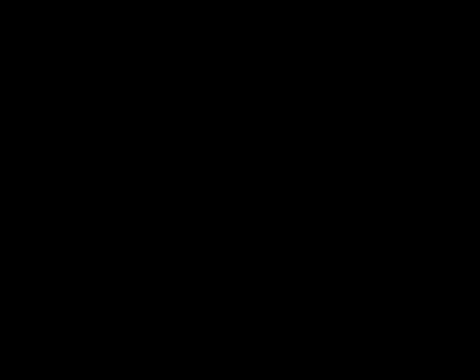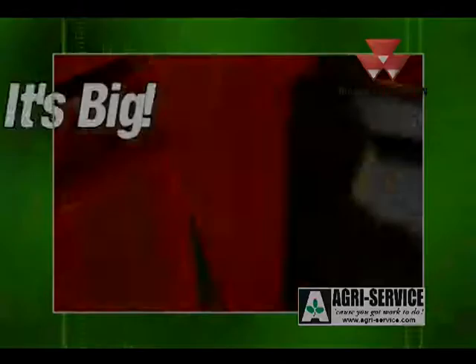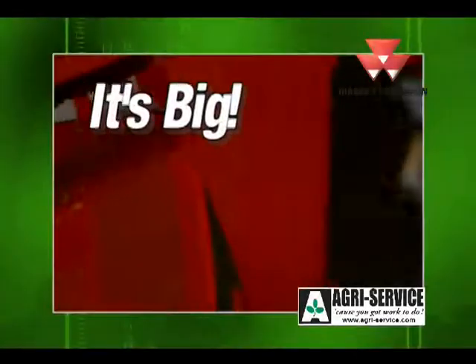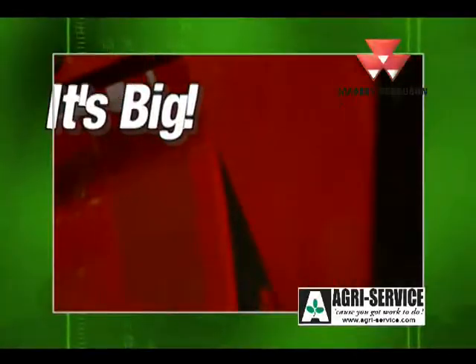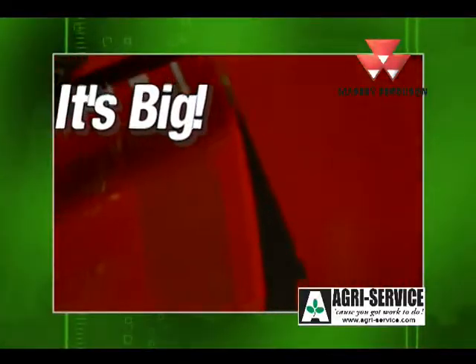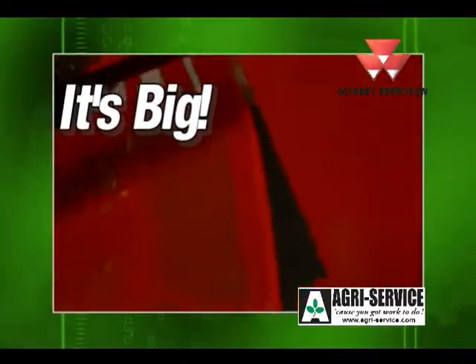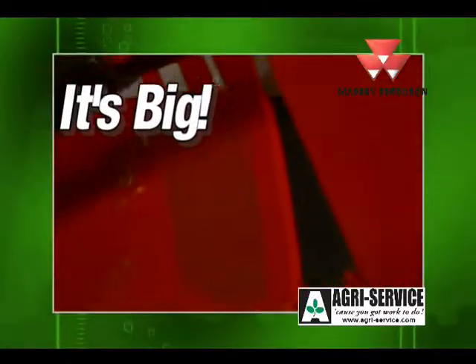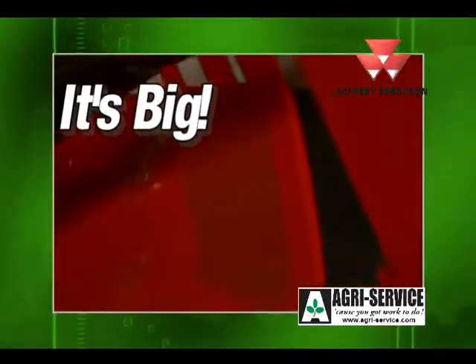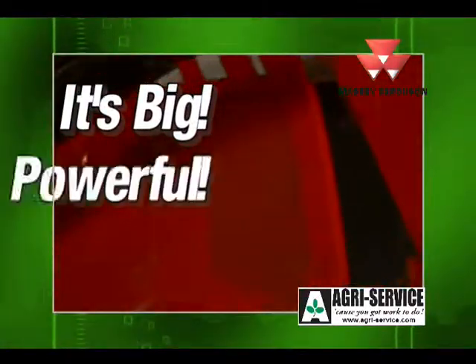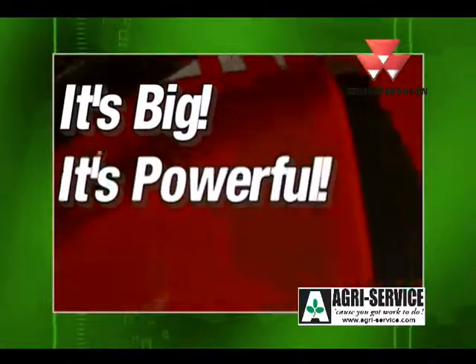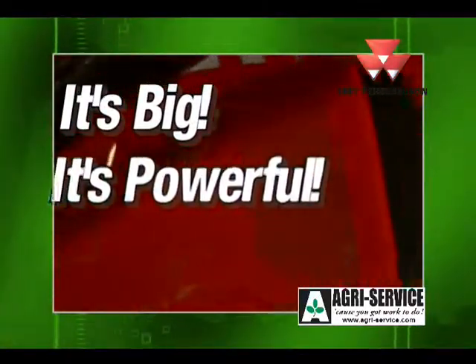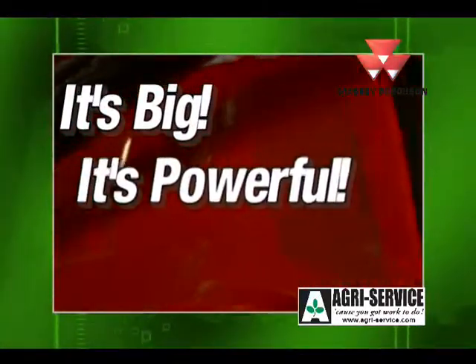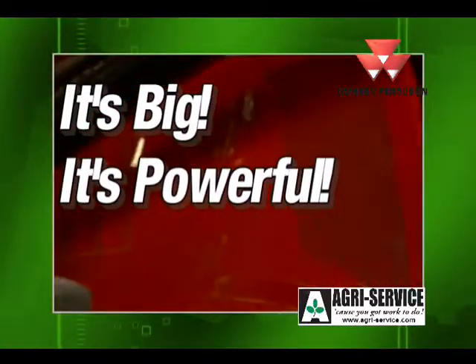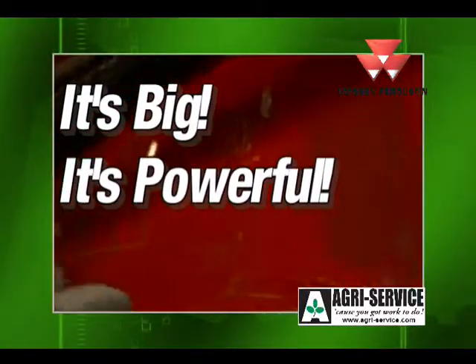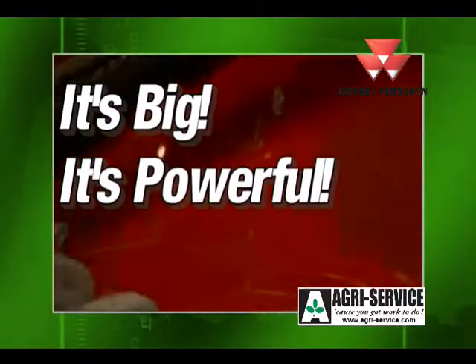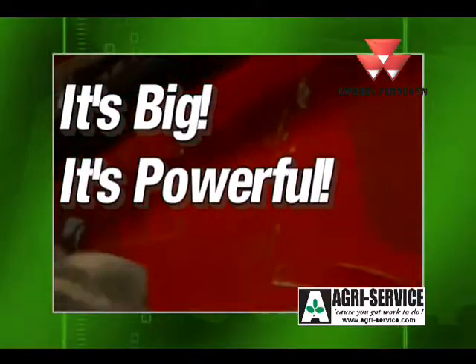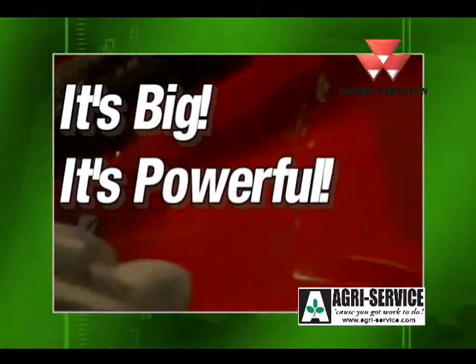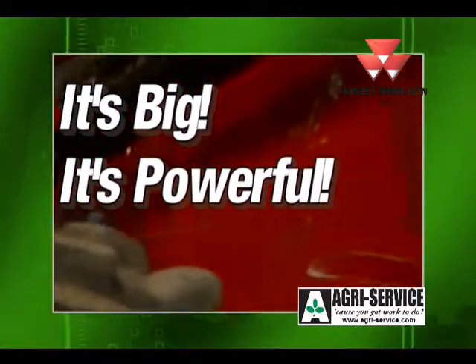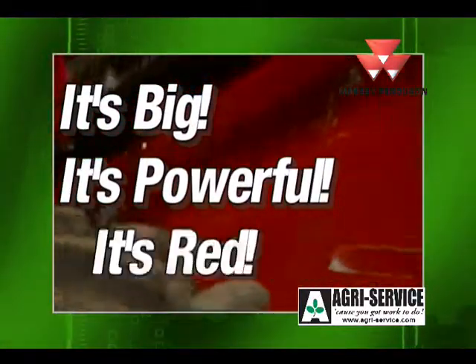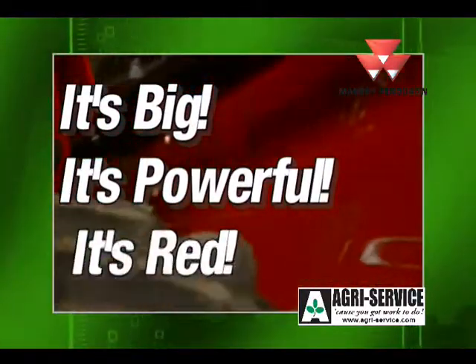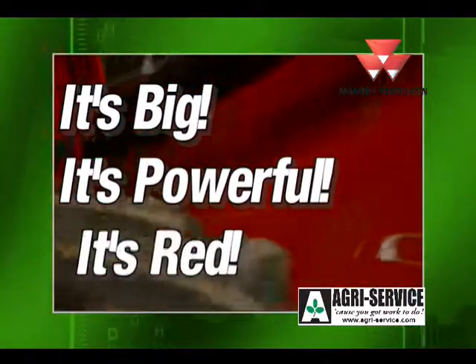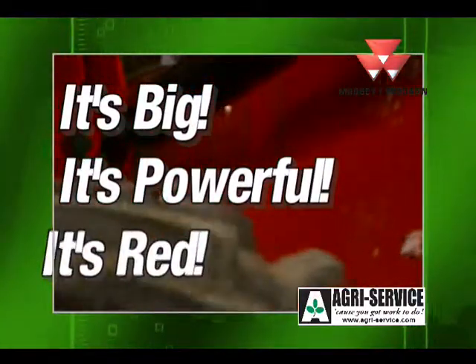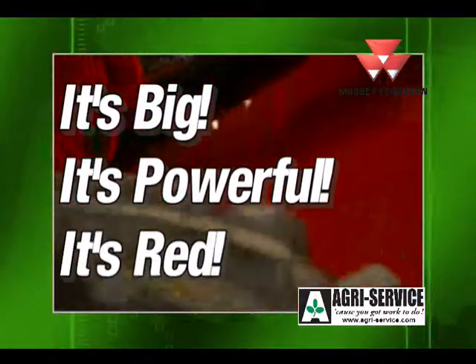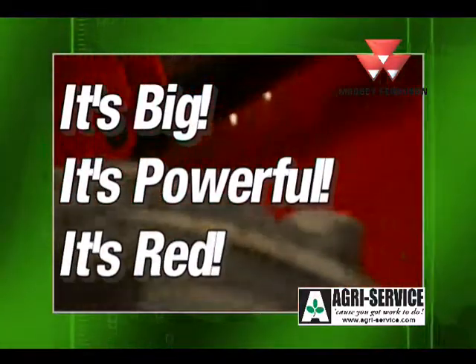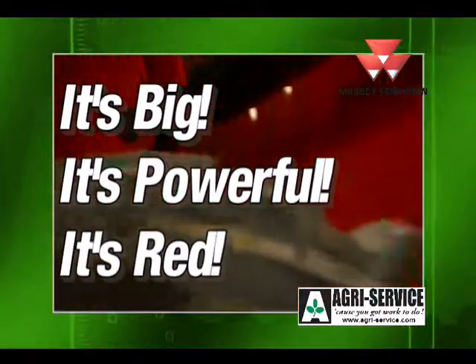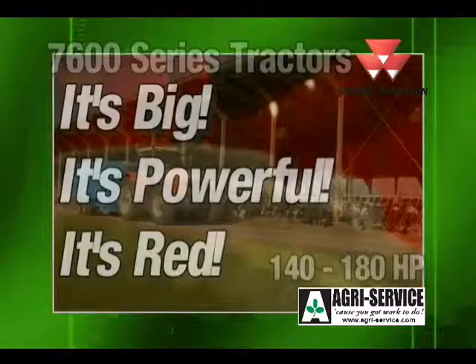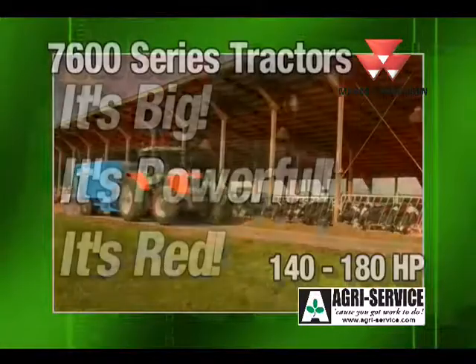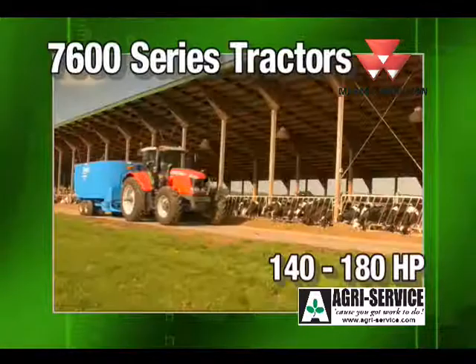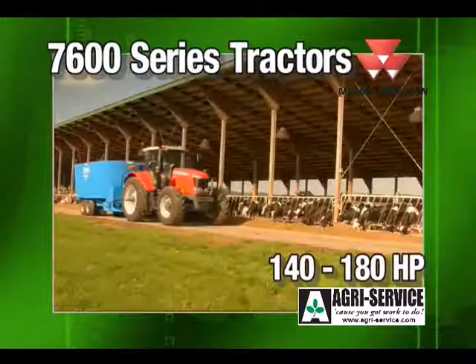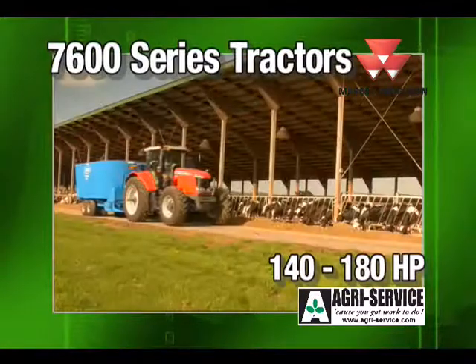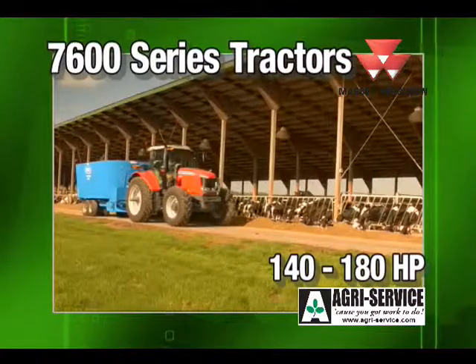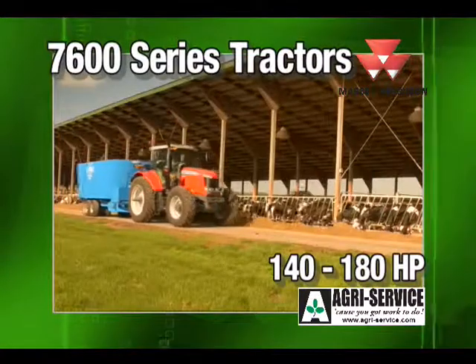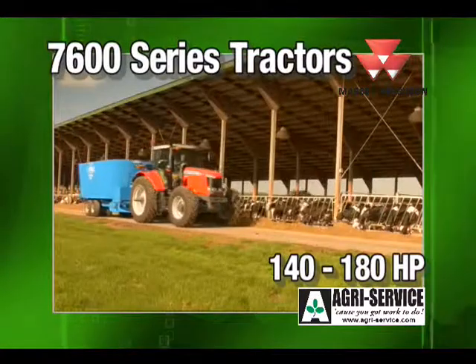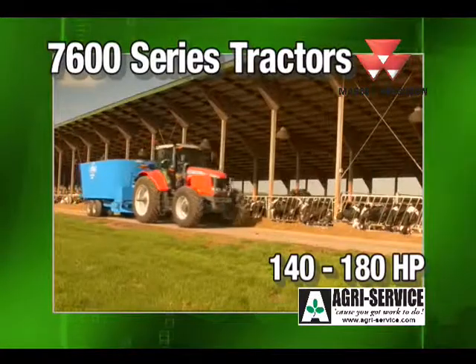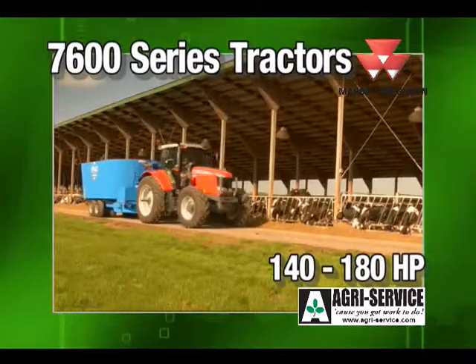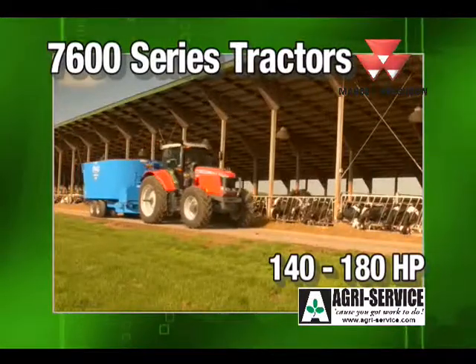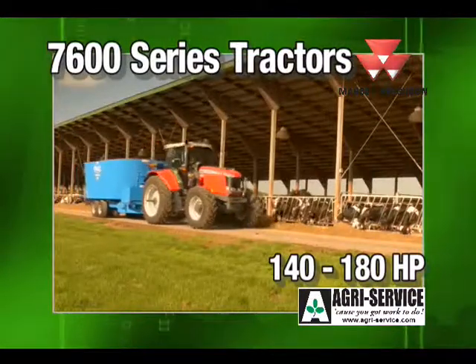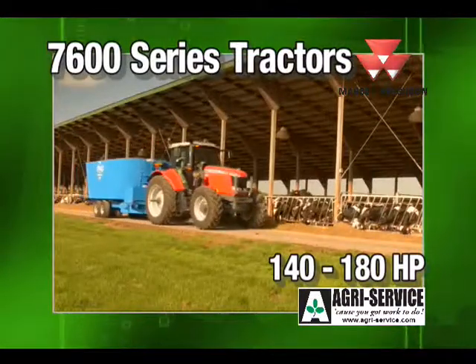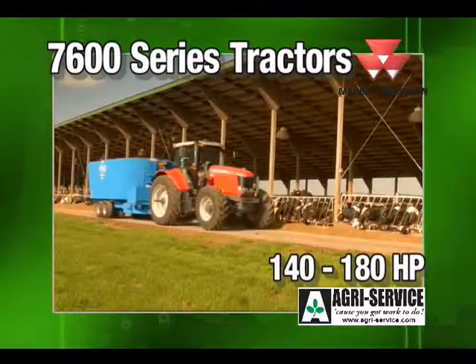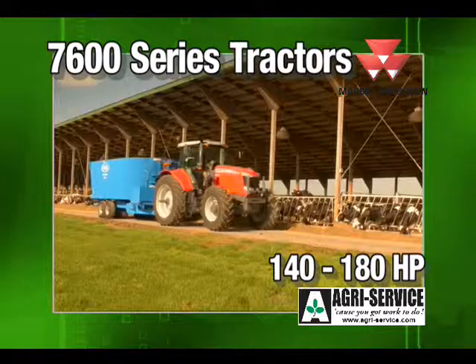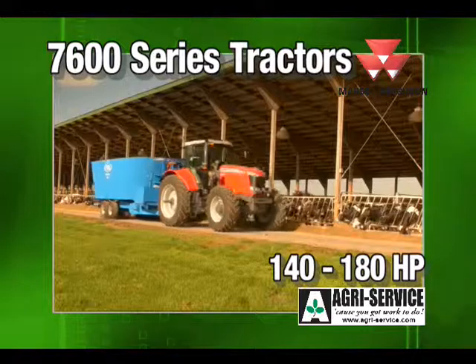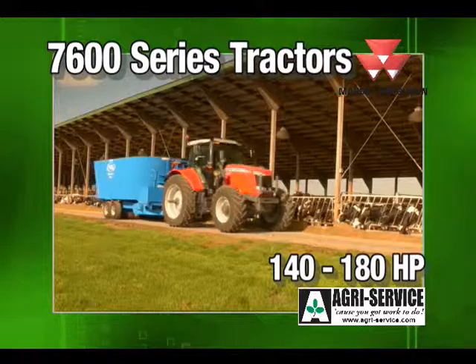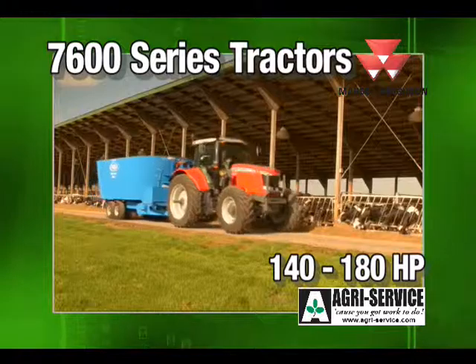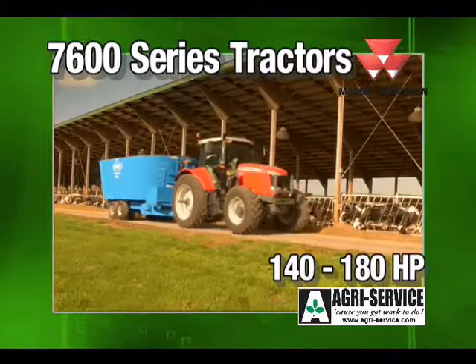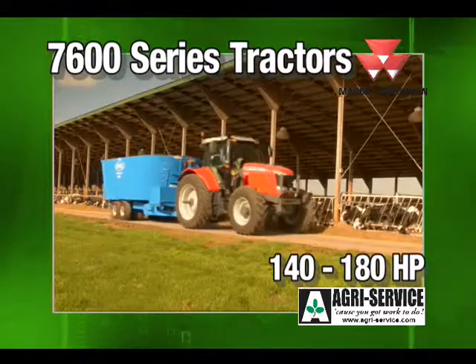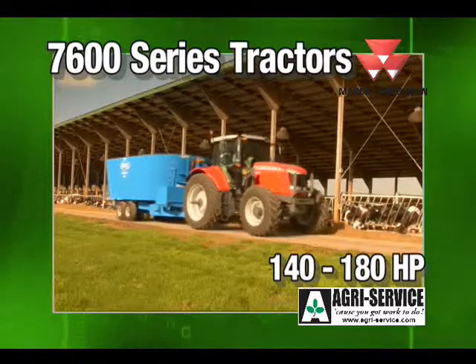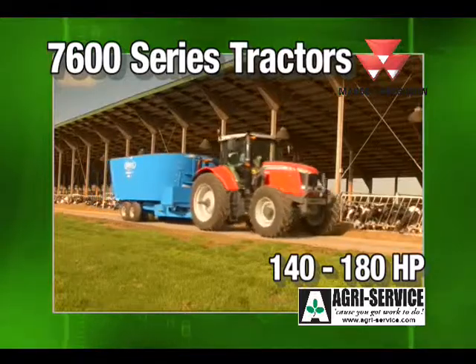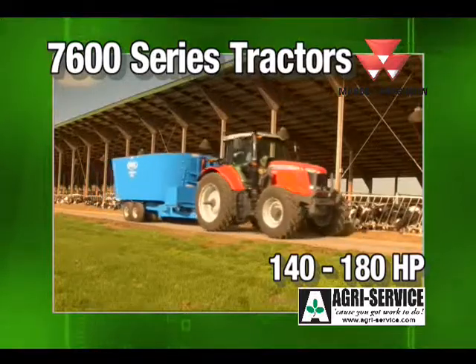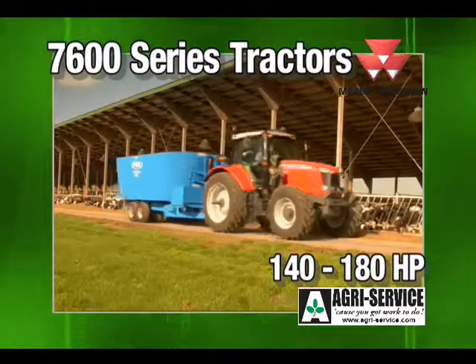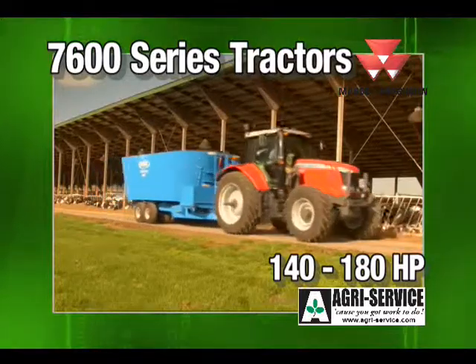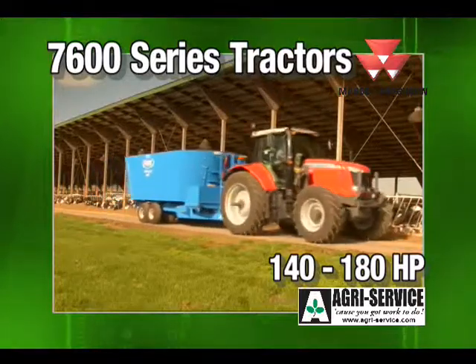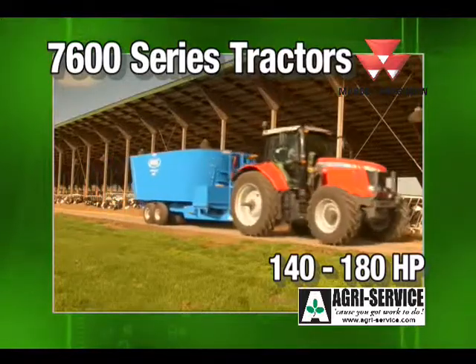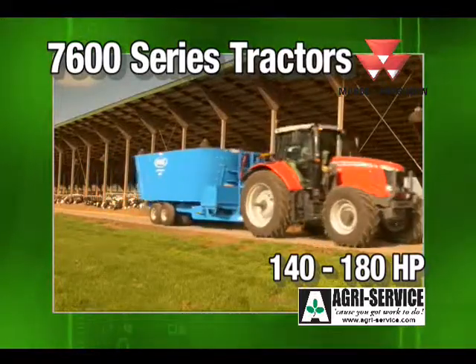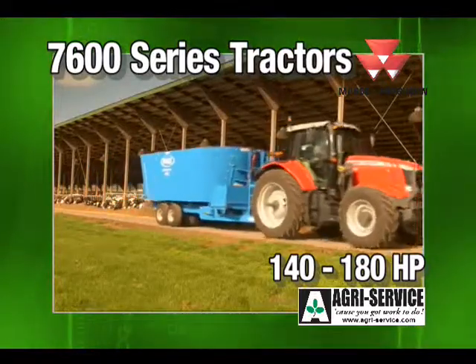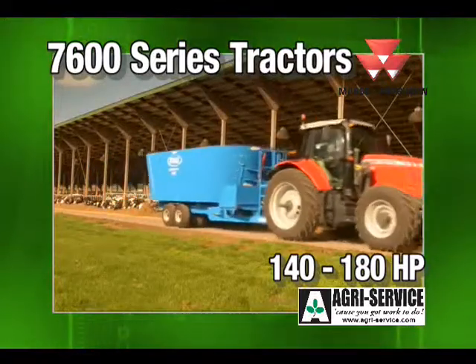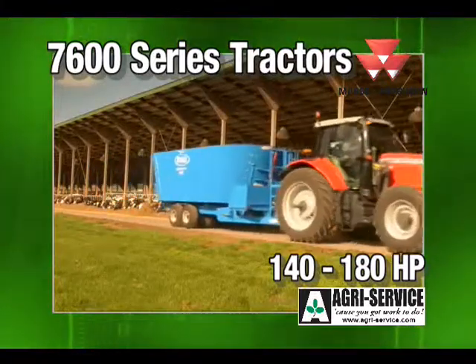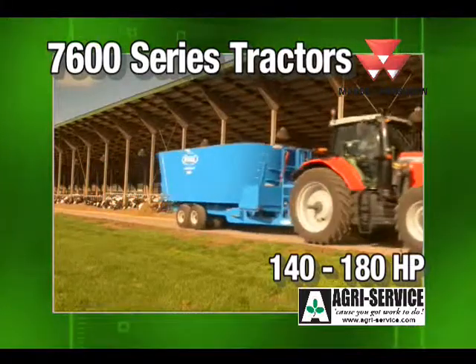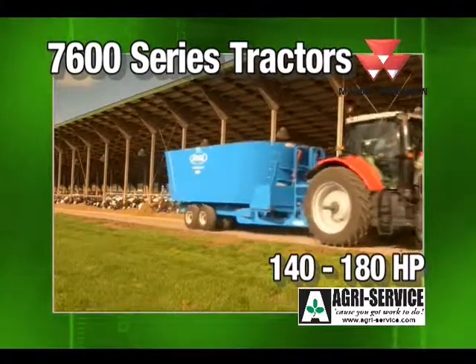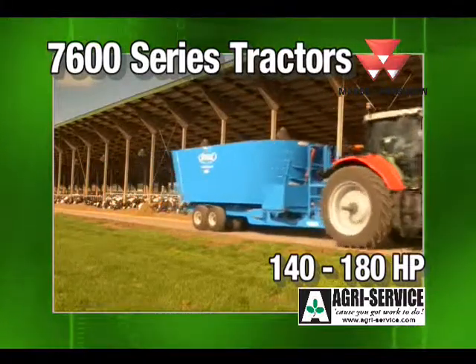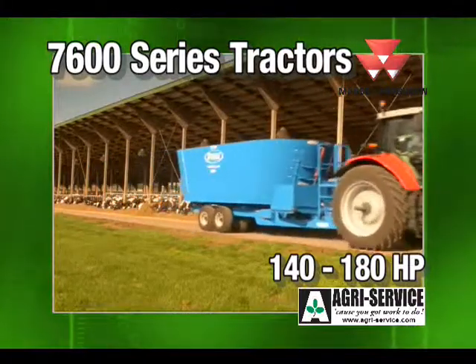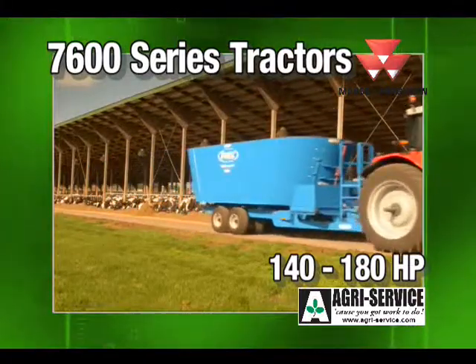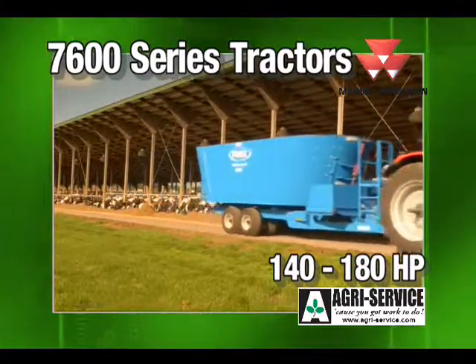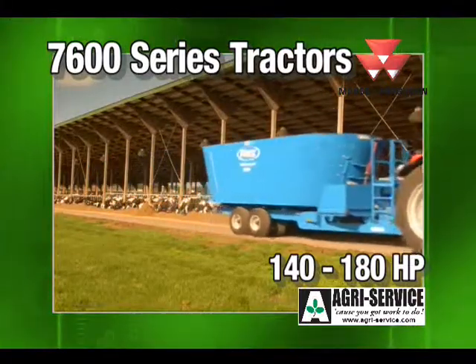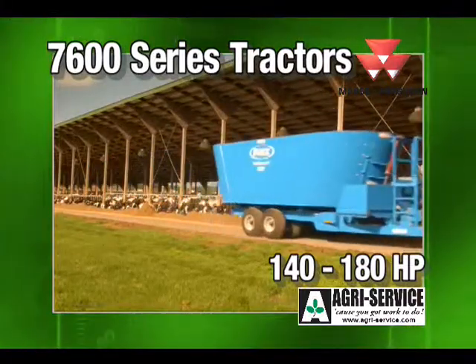It's big, it's powerful, and of course, it's red. That's the easy-to-operate Massey Ferguson 7600 series of tractors from Agri-Service.